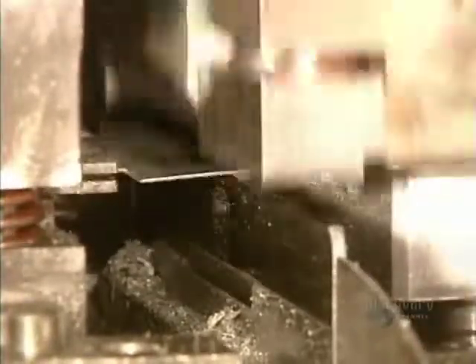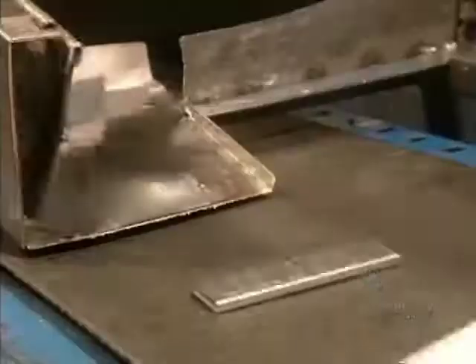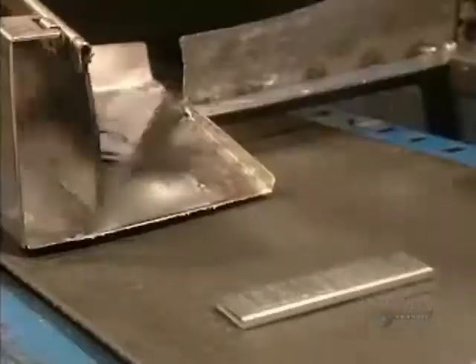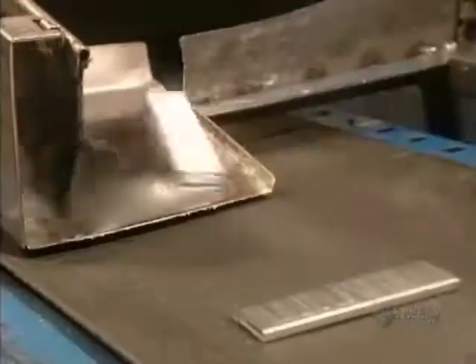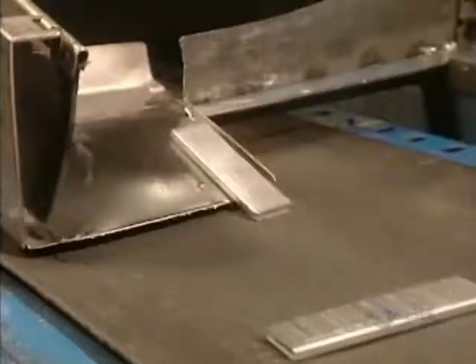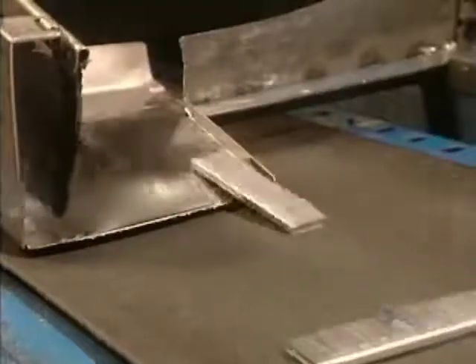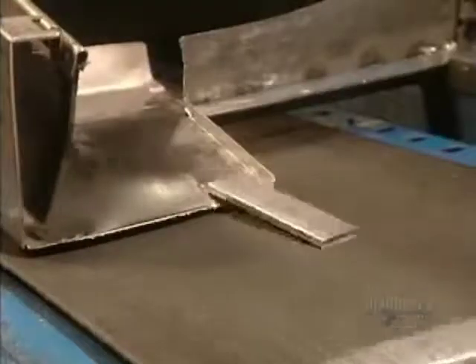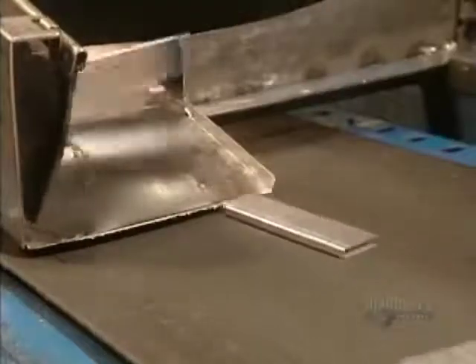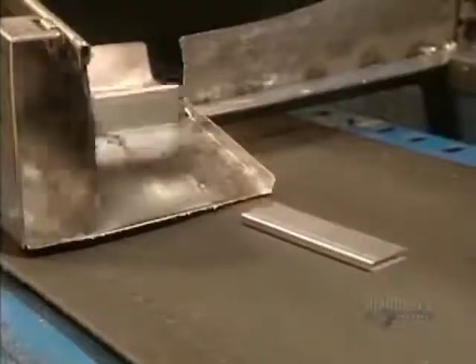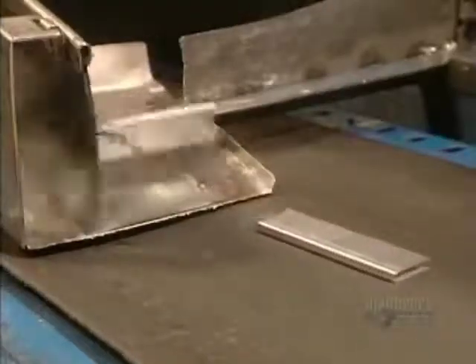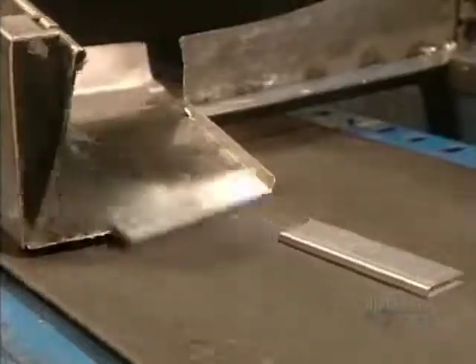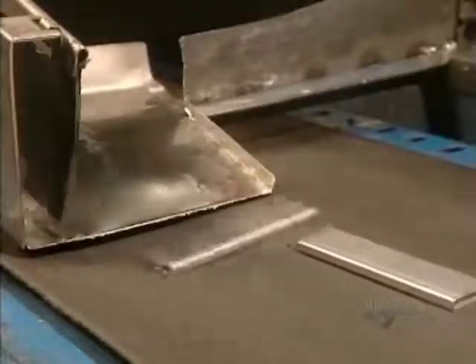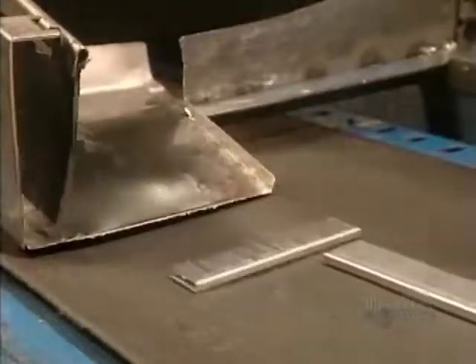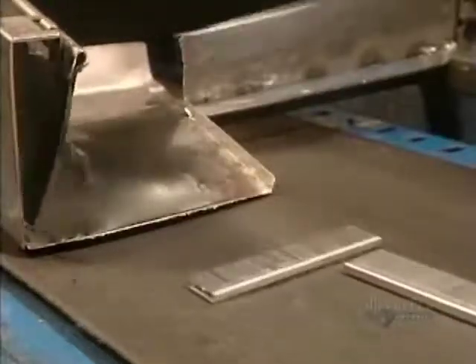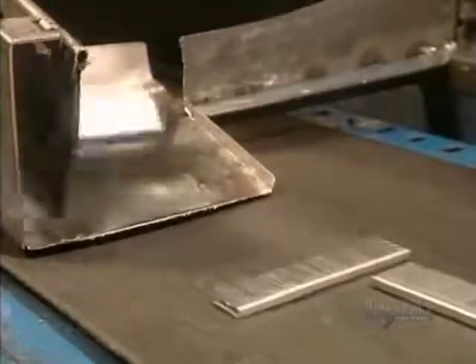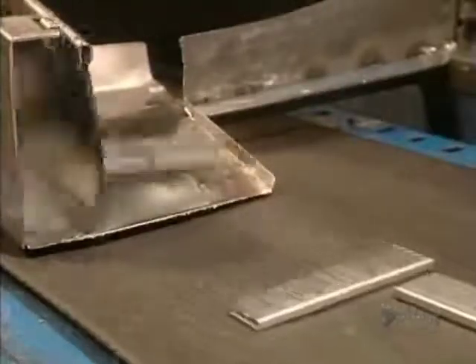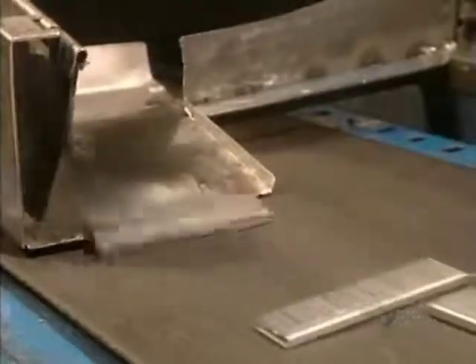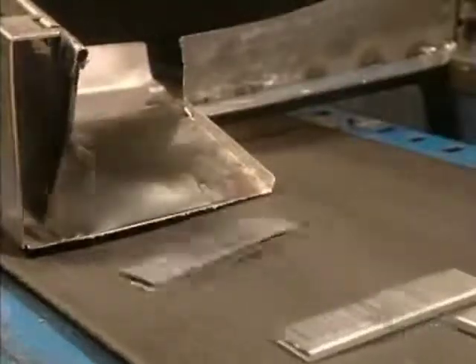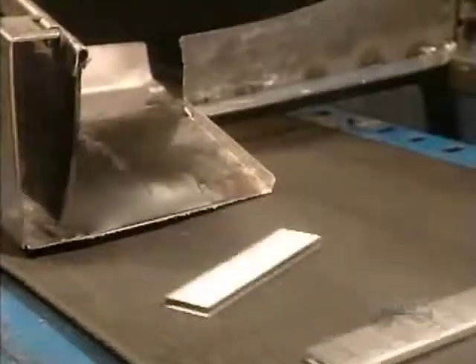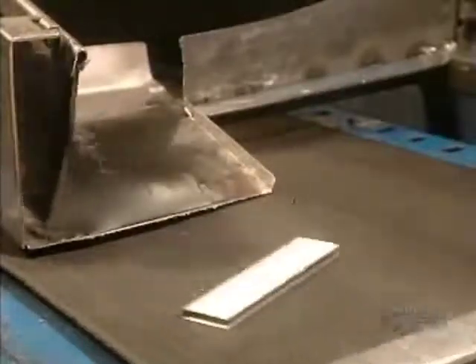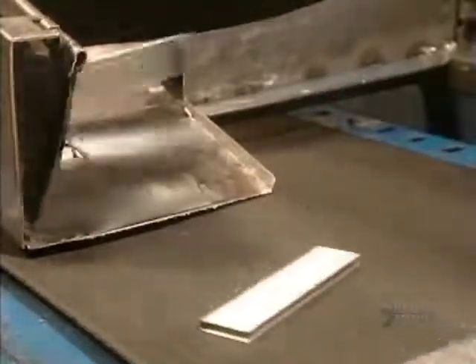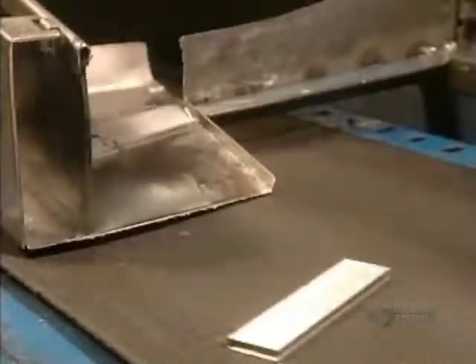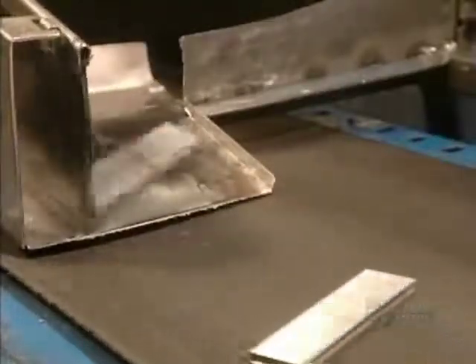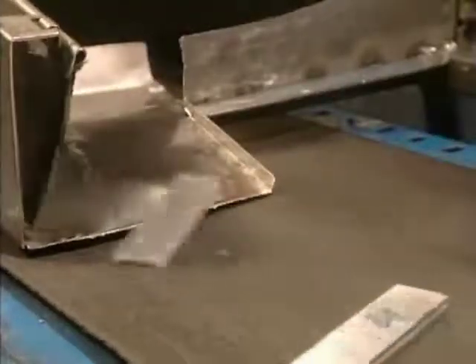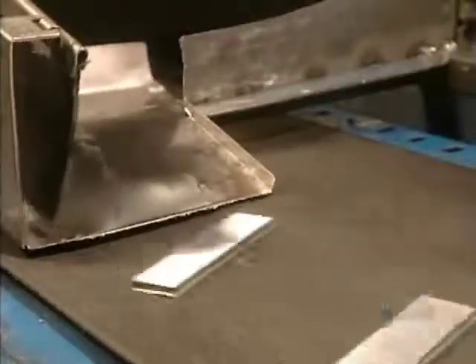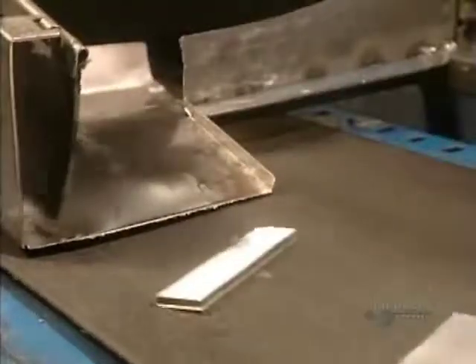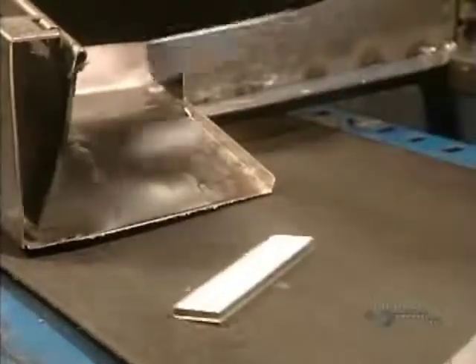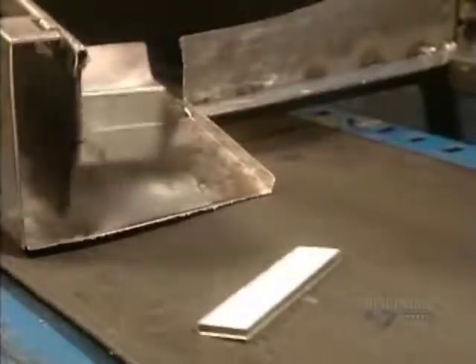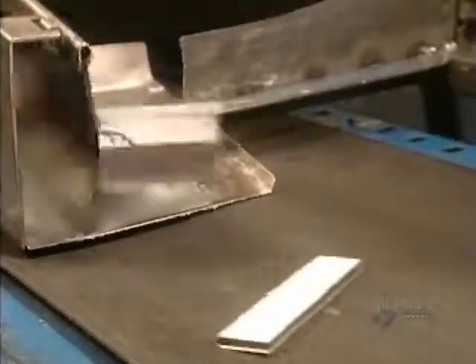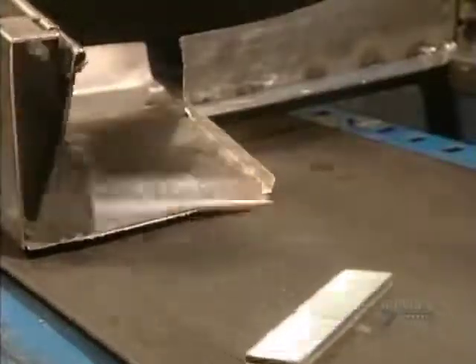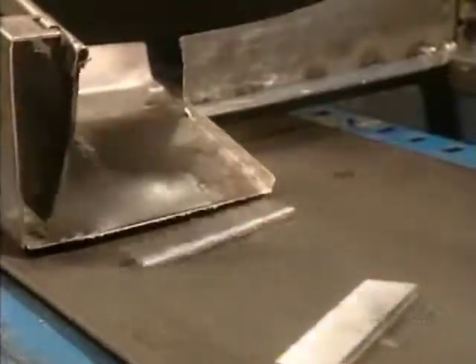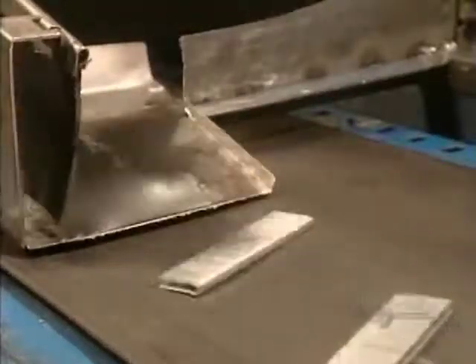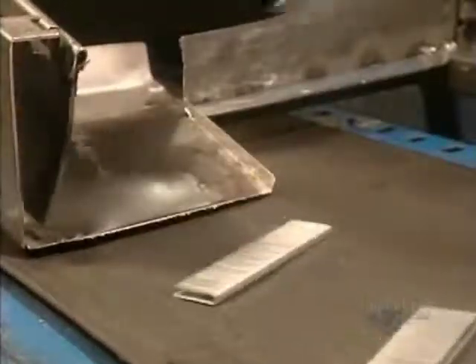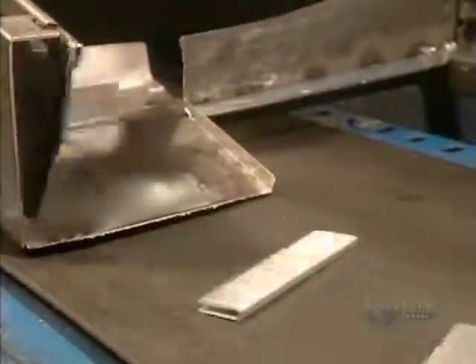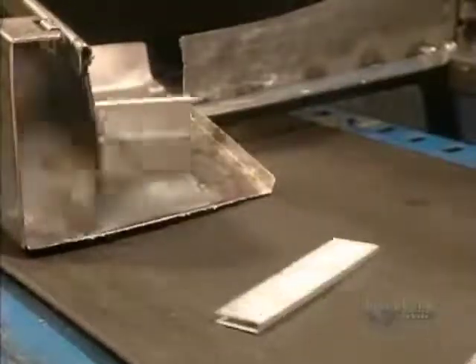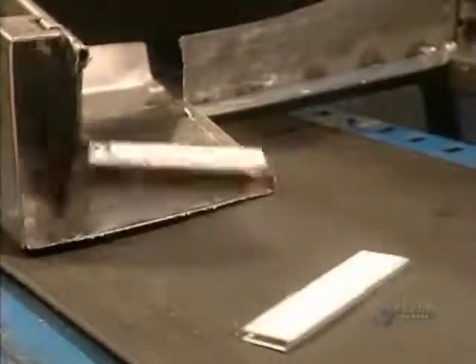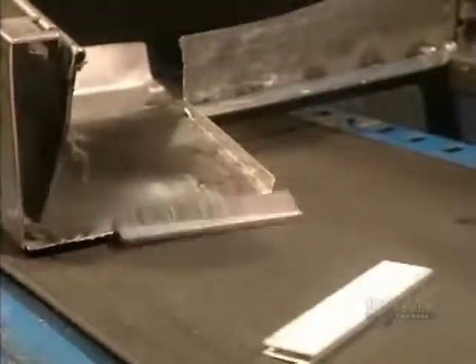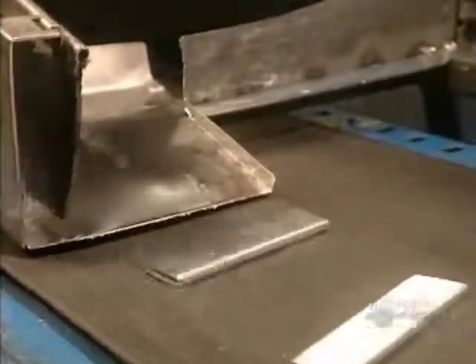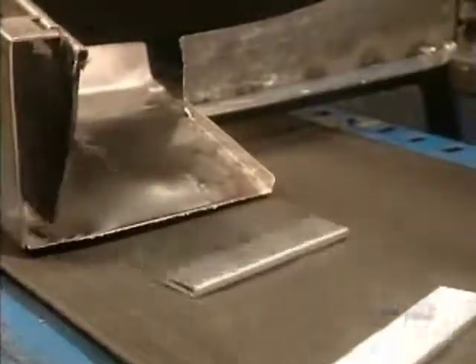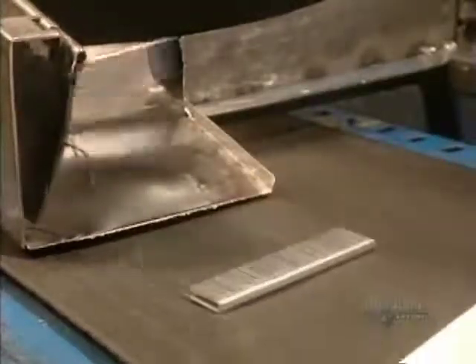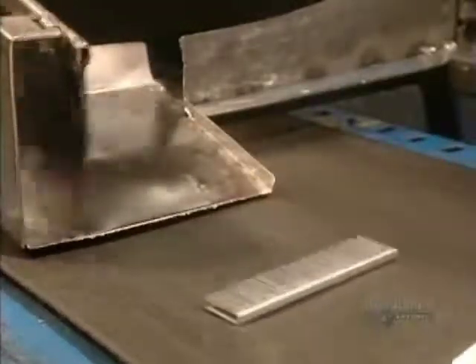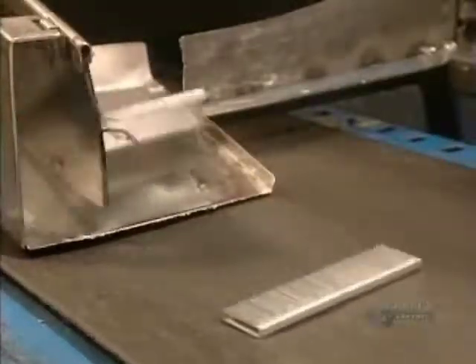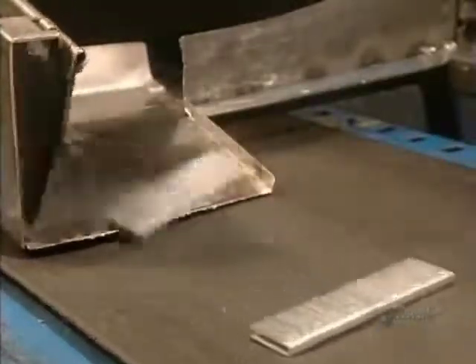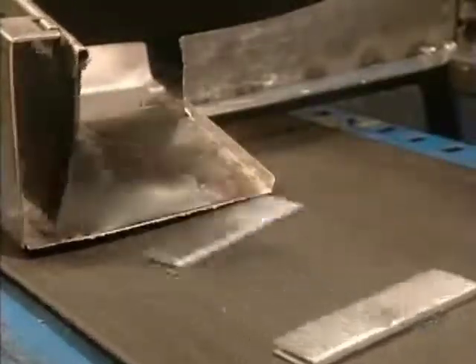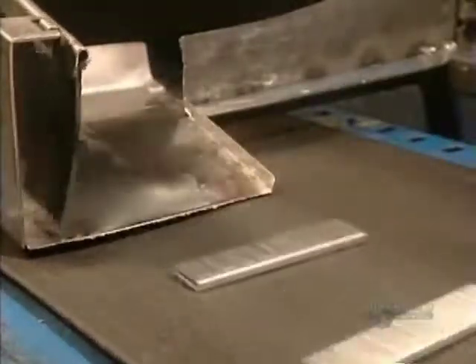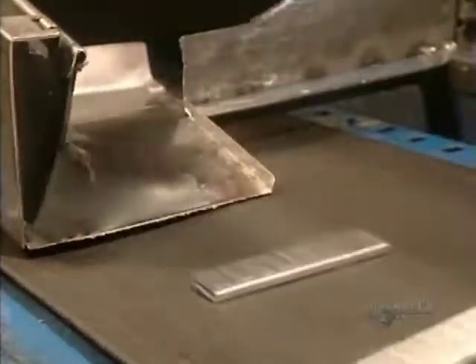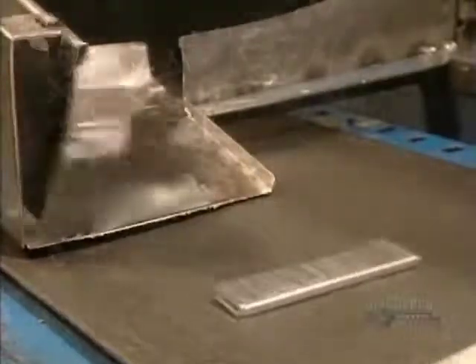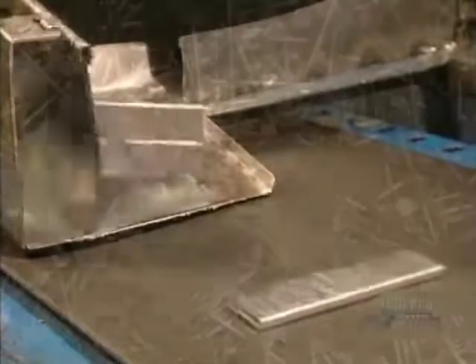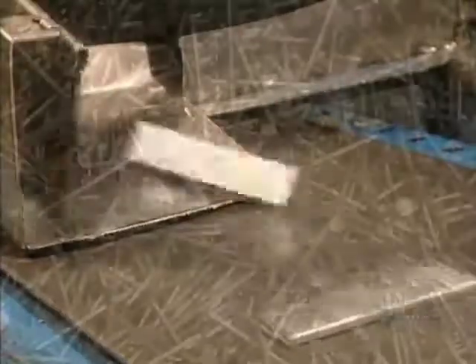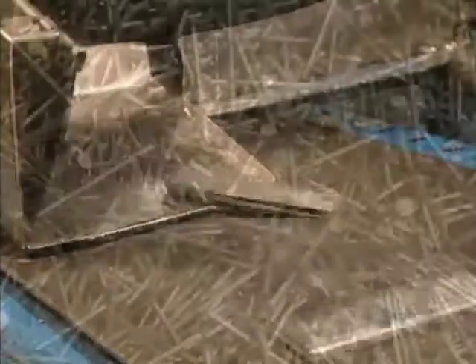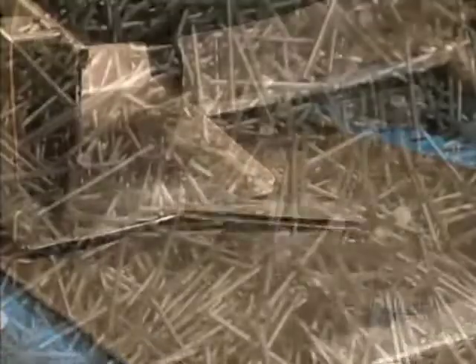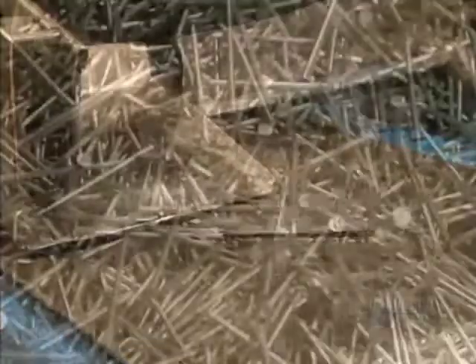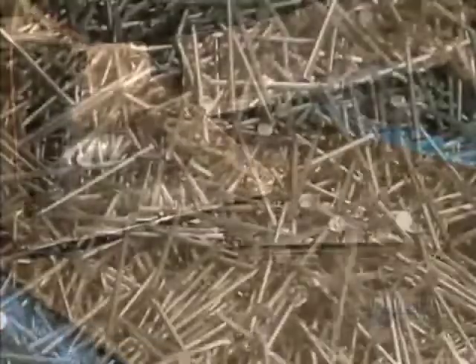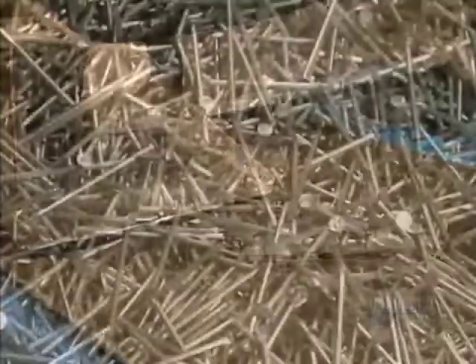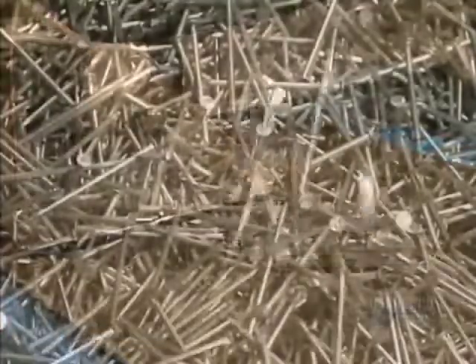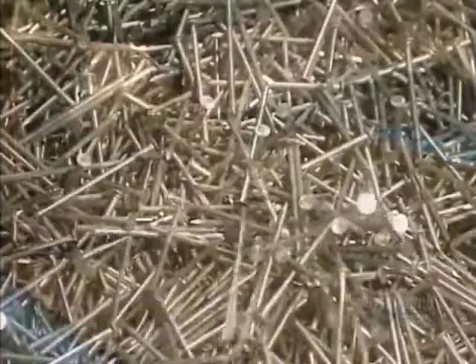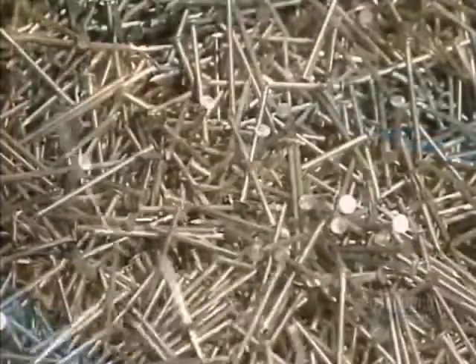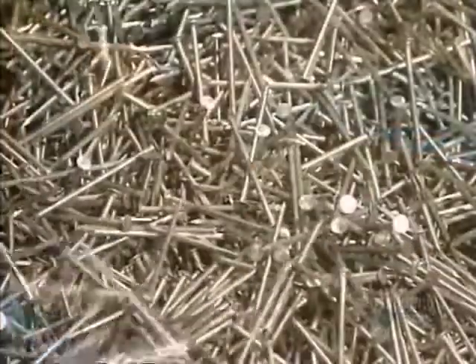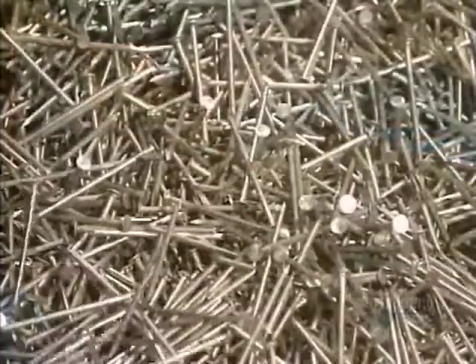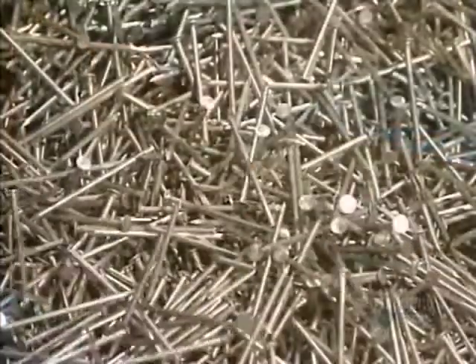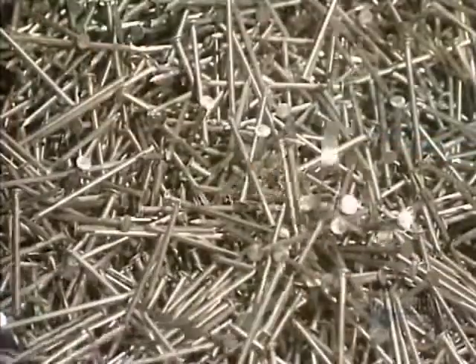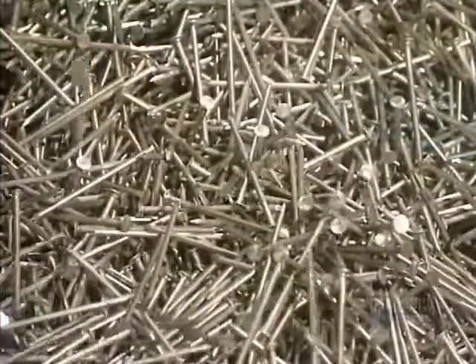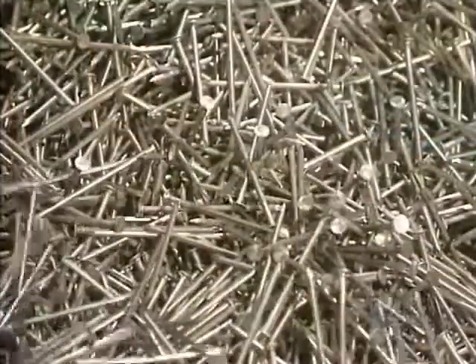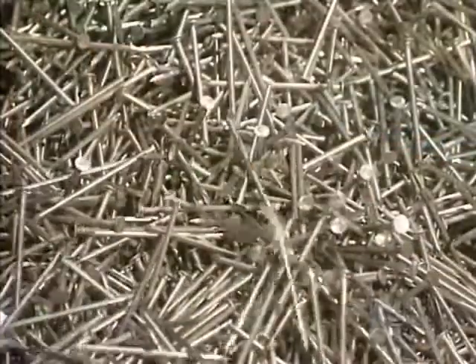Every day they produce a total of some 25 million nails here, which require the processing of 10,000 tons of metal annually.